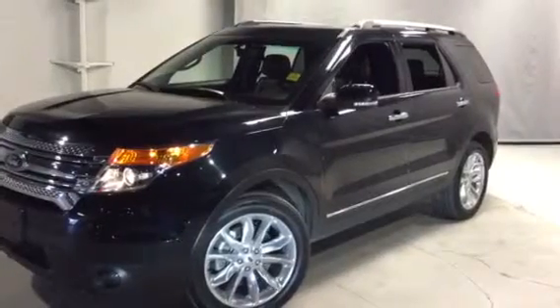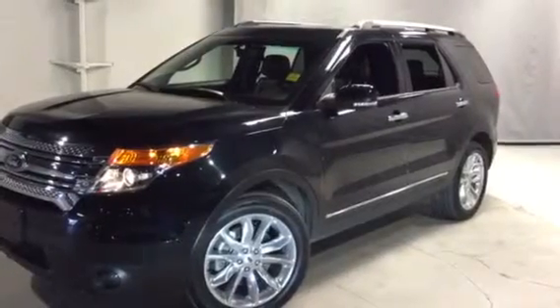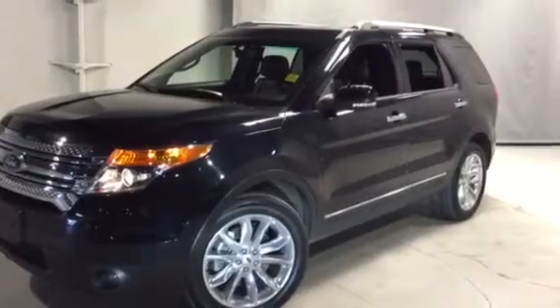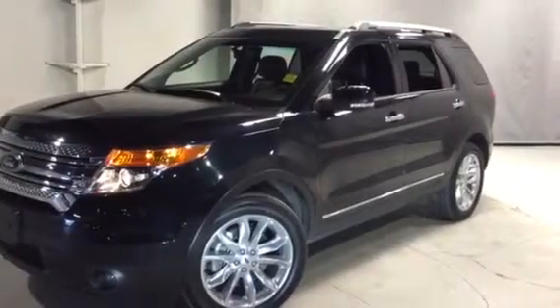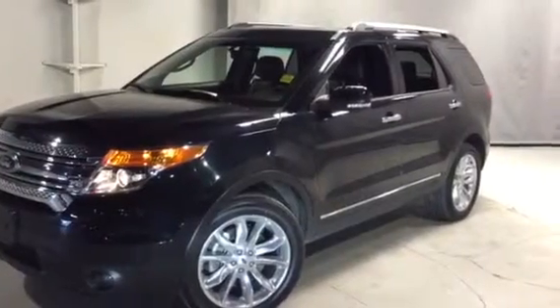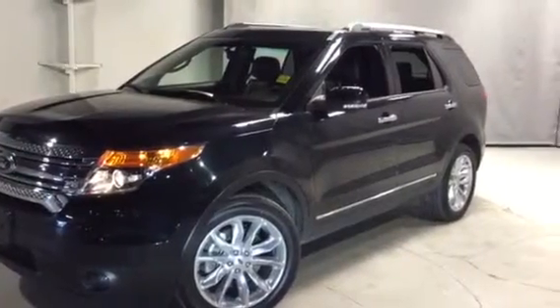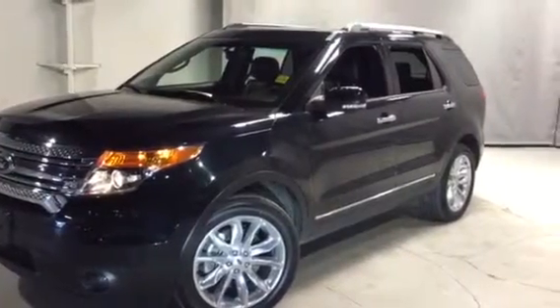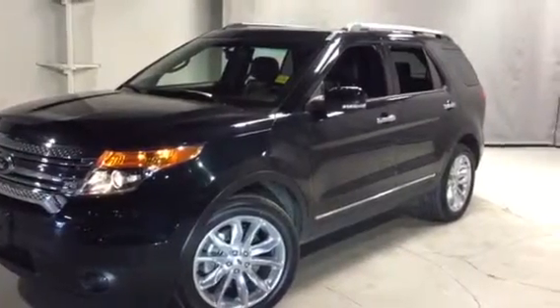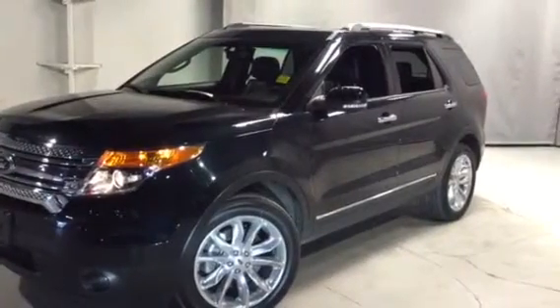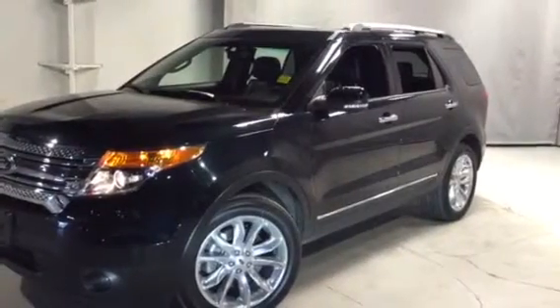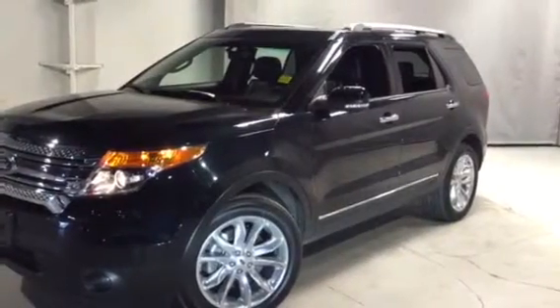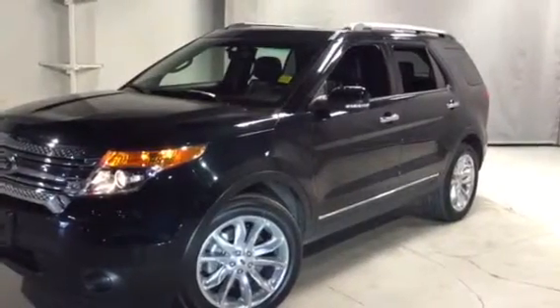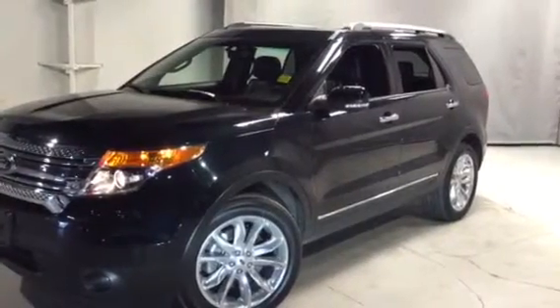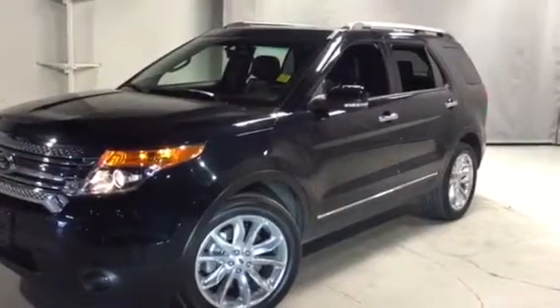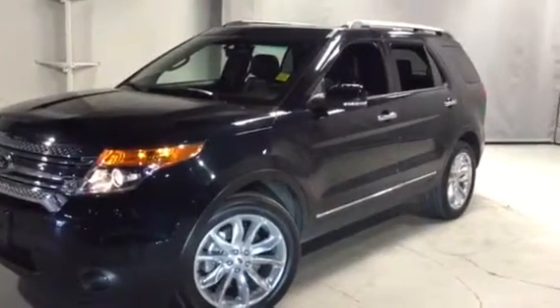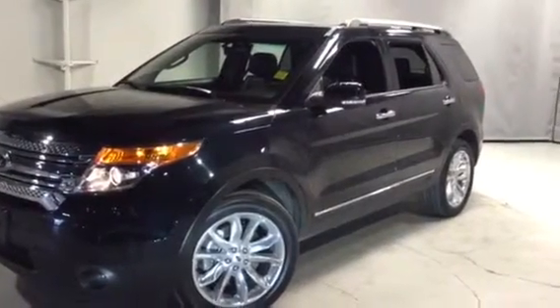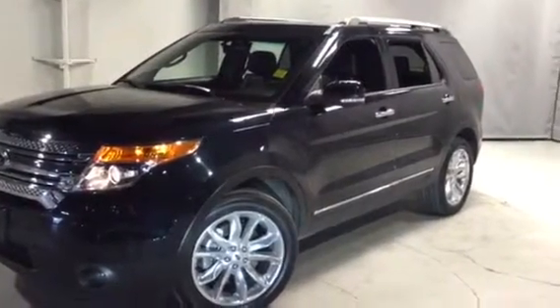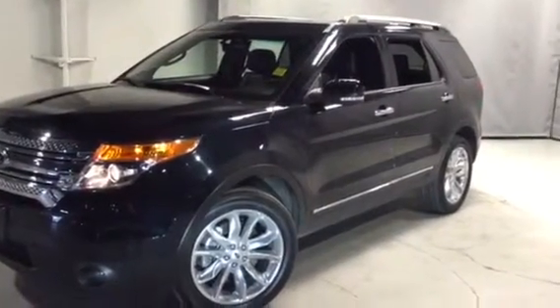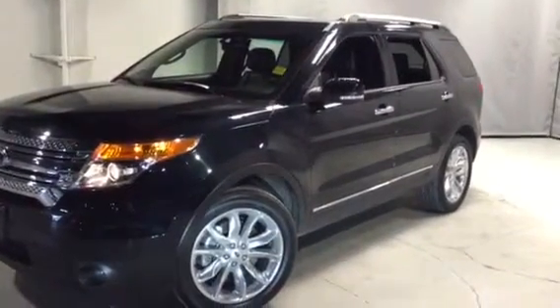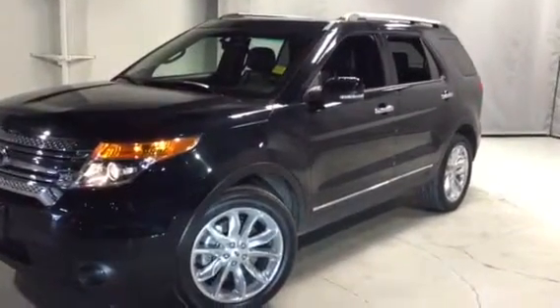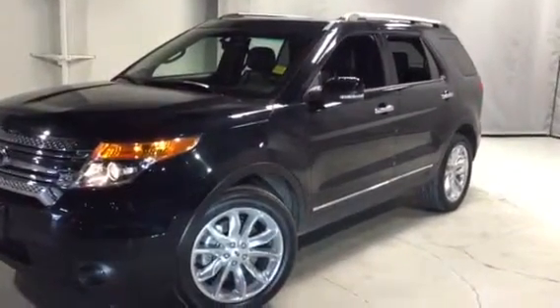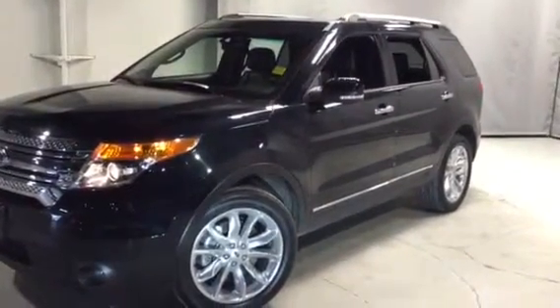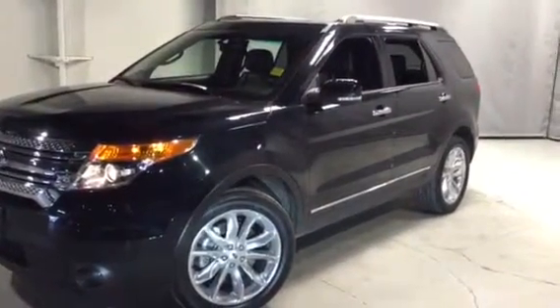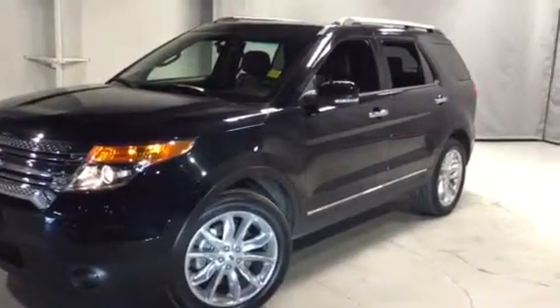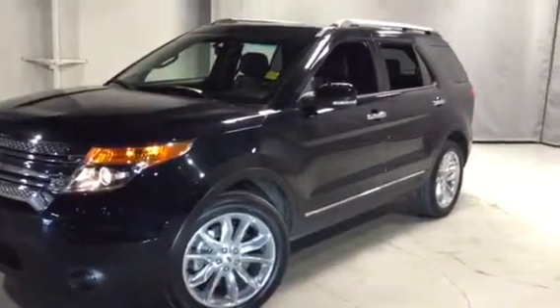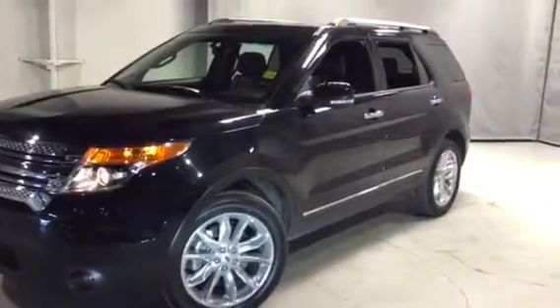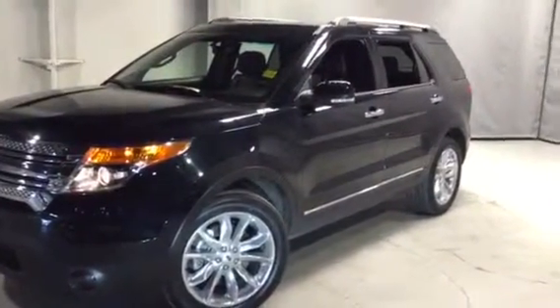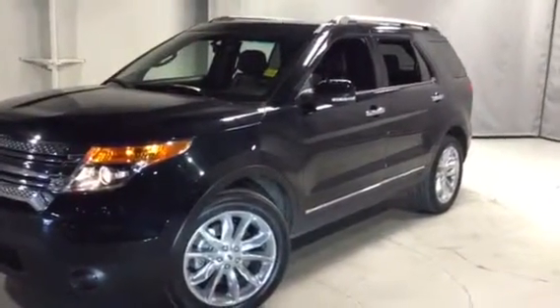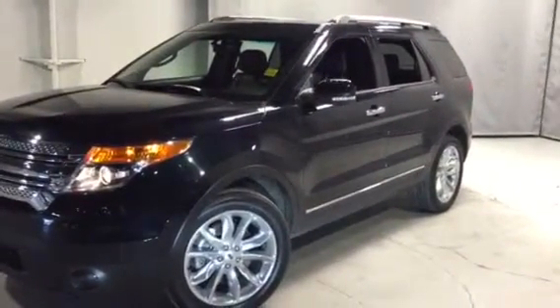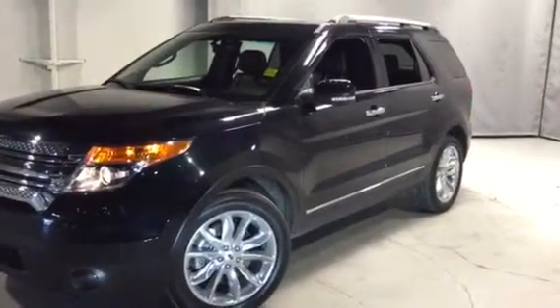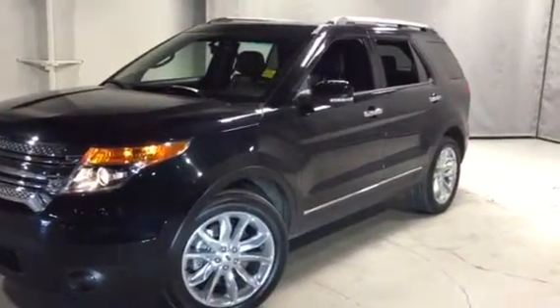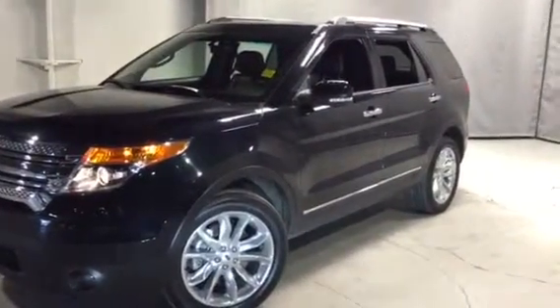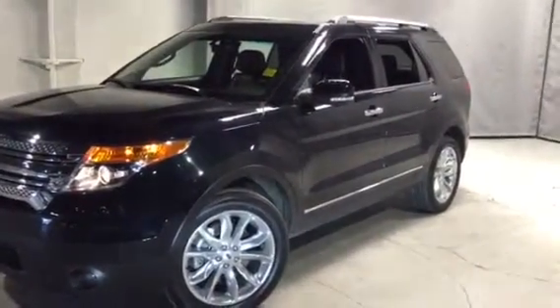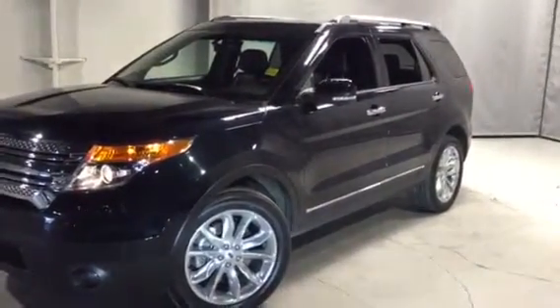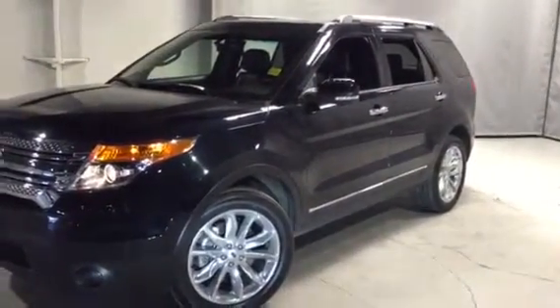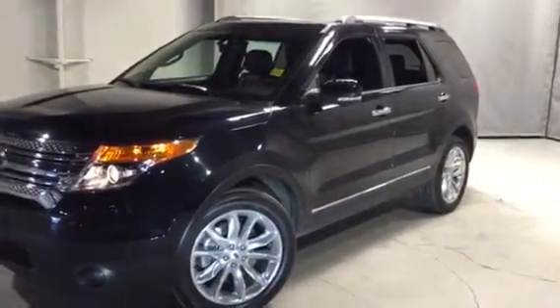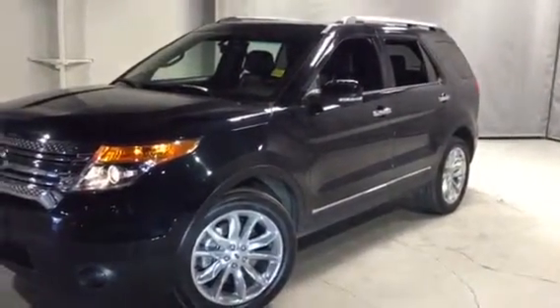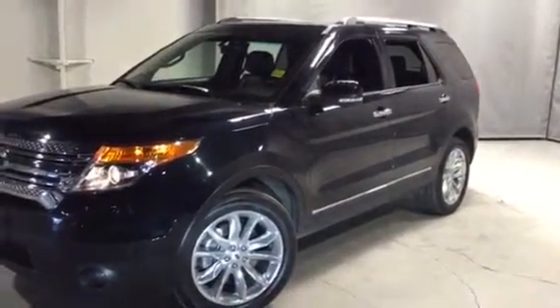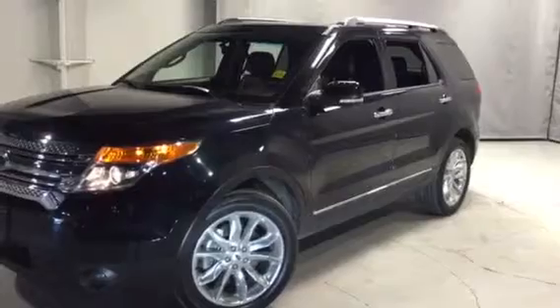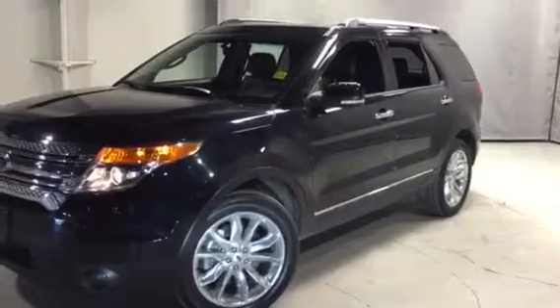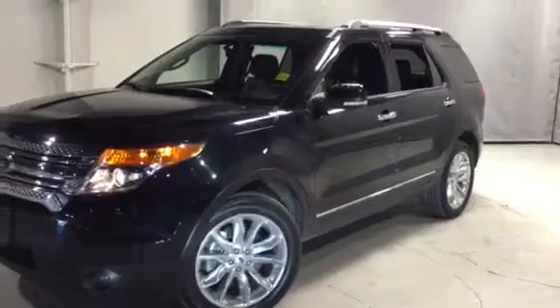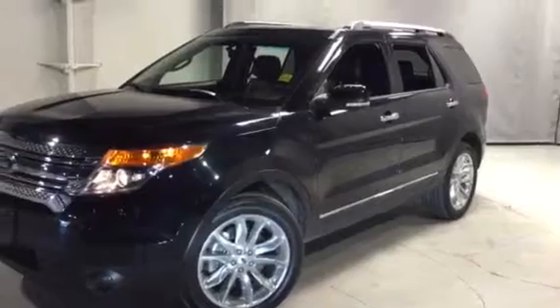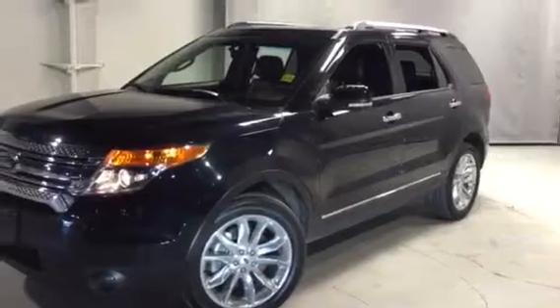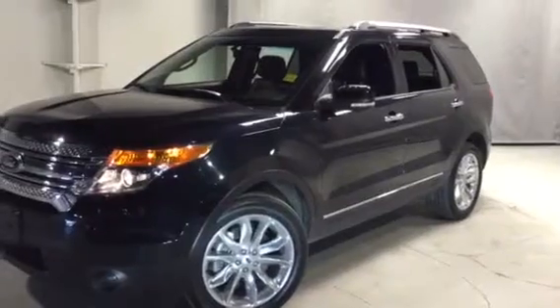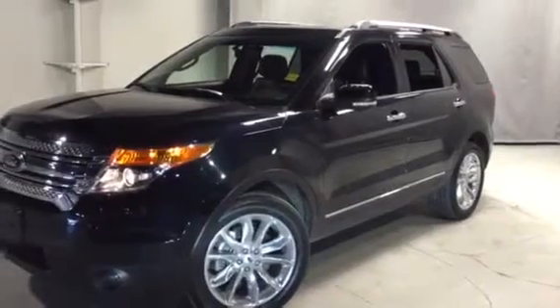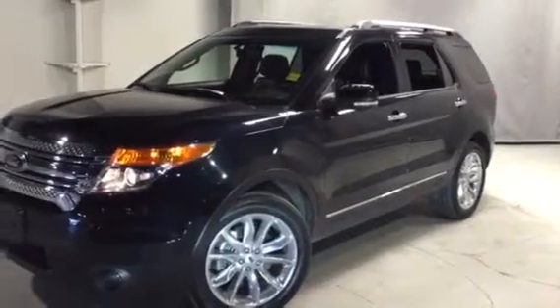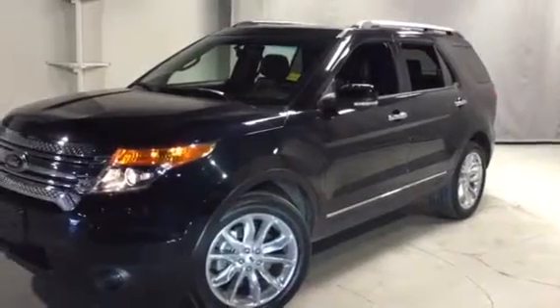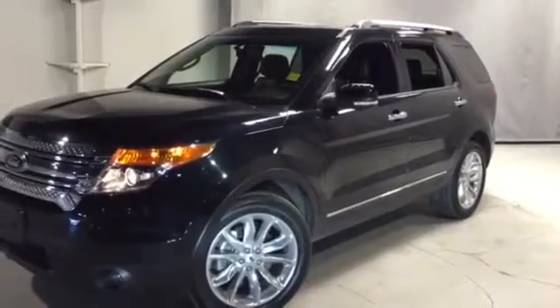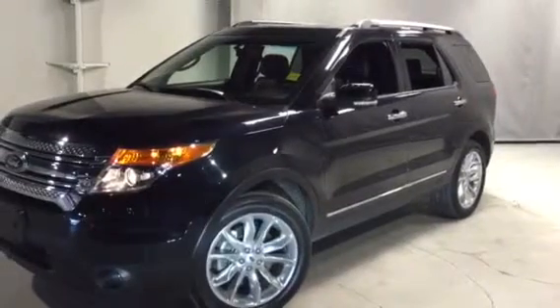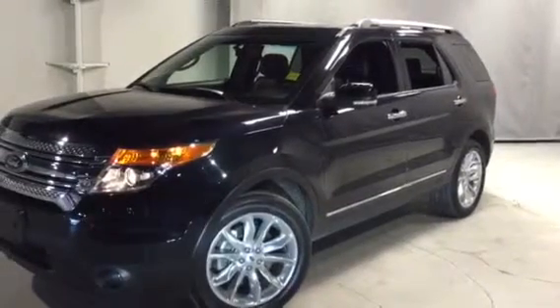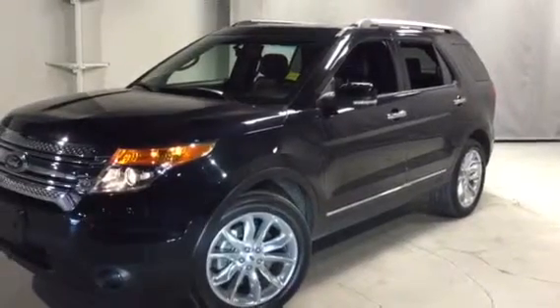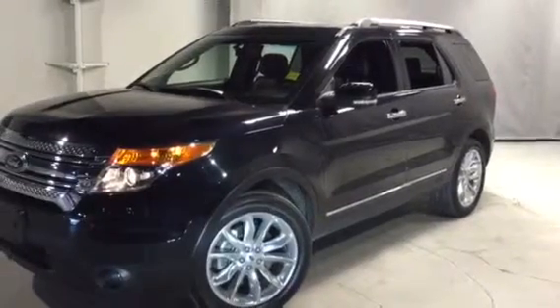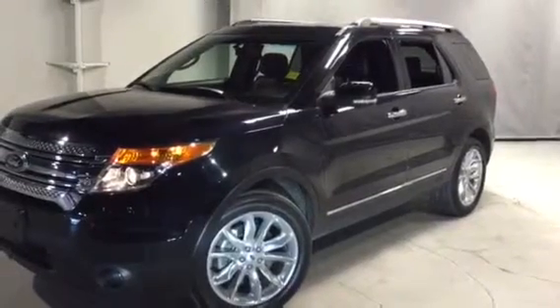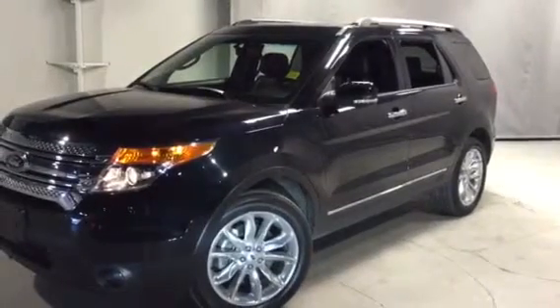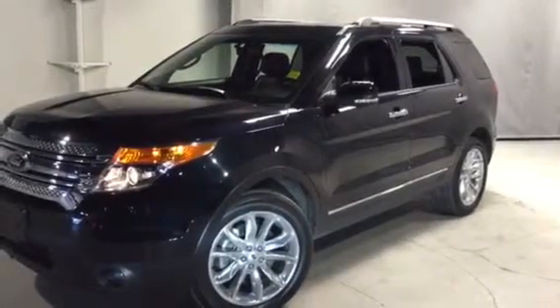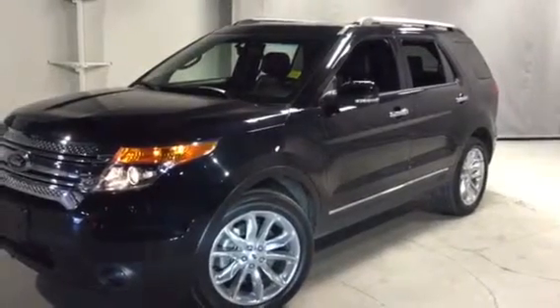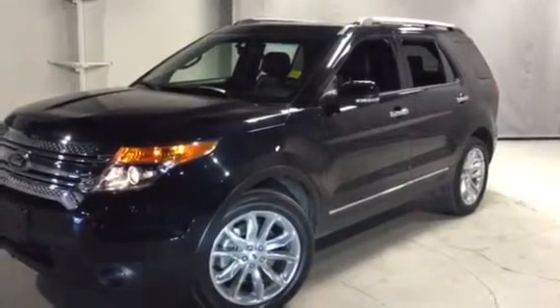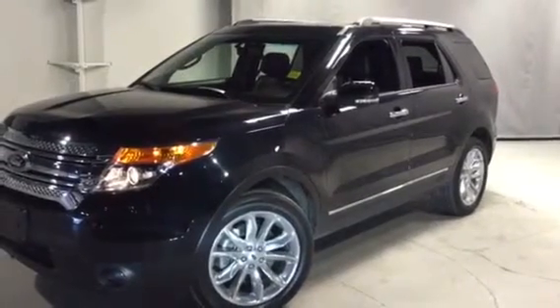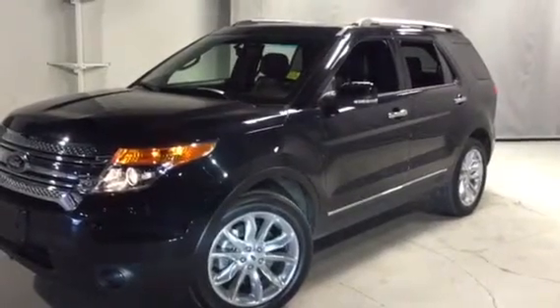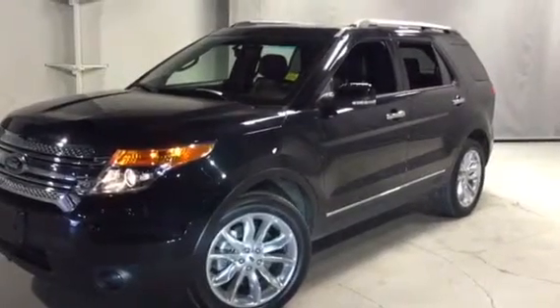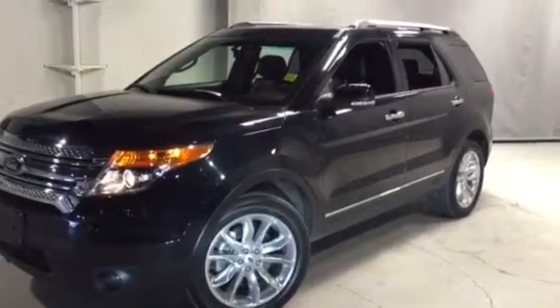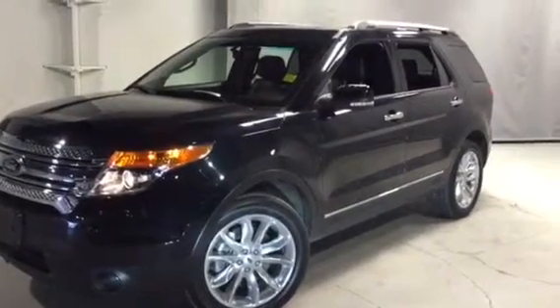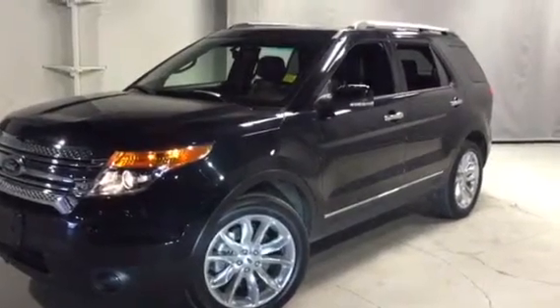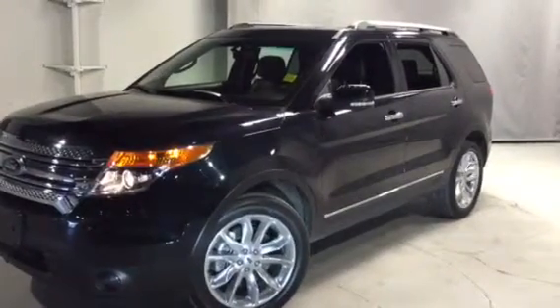Hi Frederick, this is Travis from Northside Mitsubishi. I'm taking a video for you for the 2015 Ford Explorer.